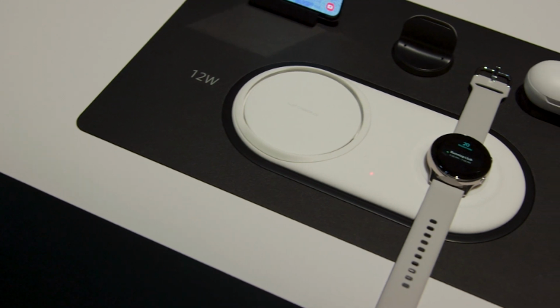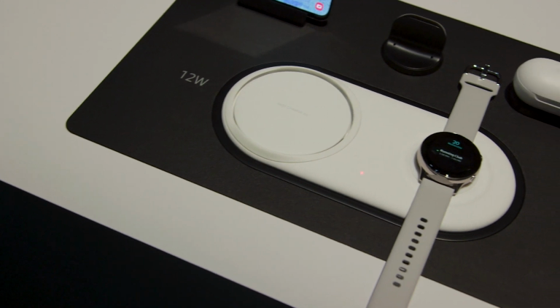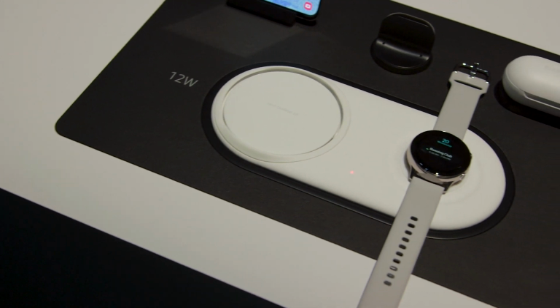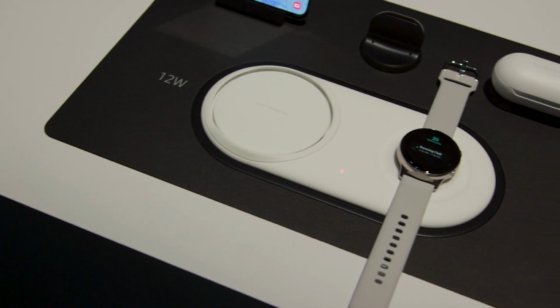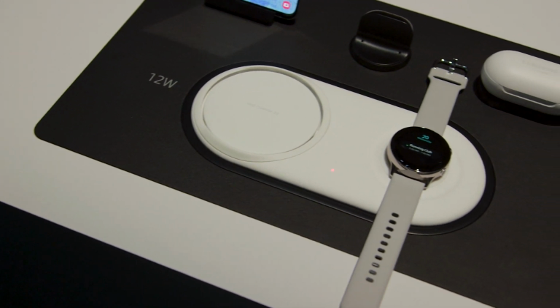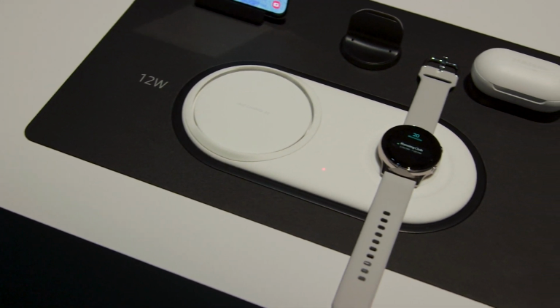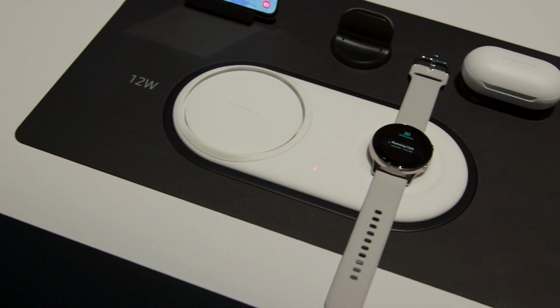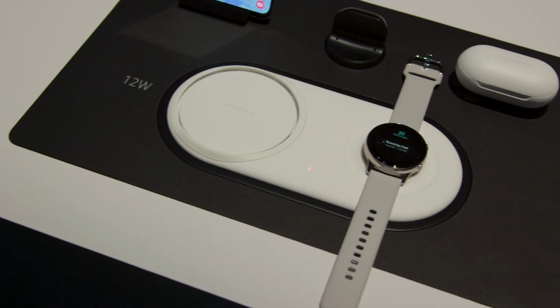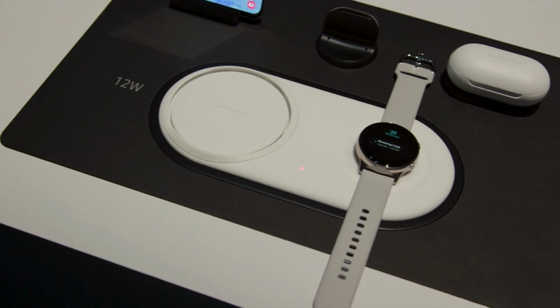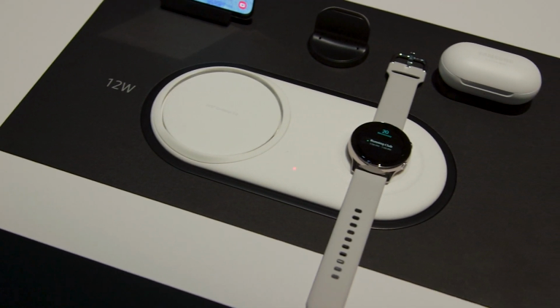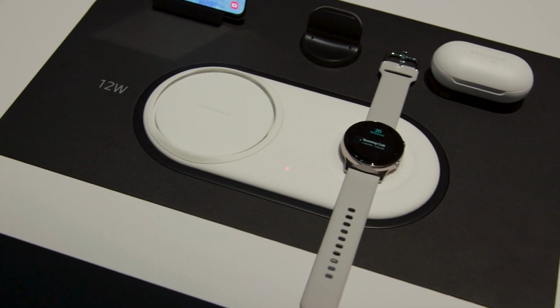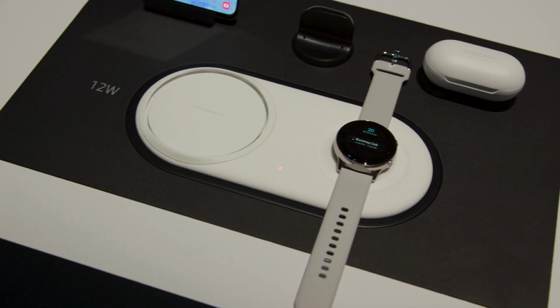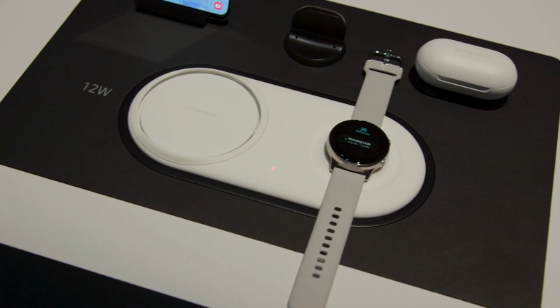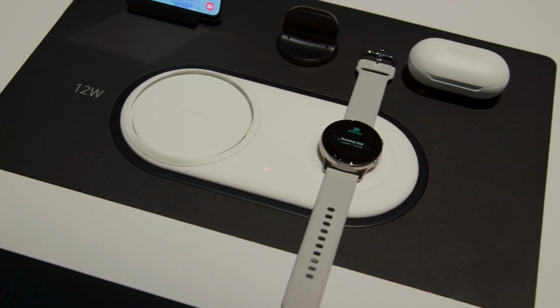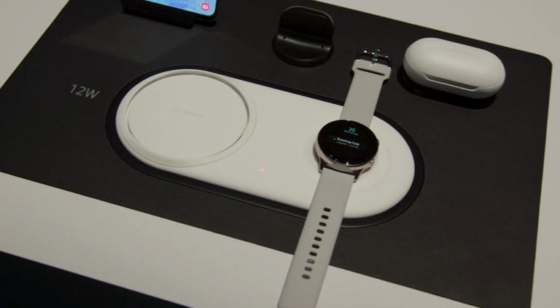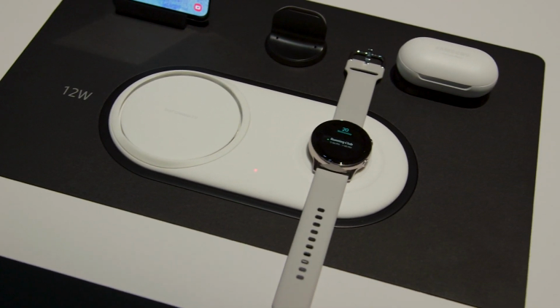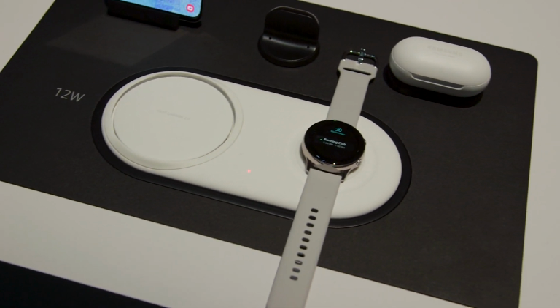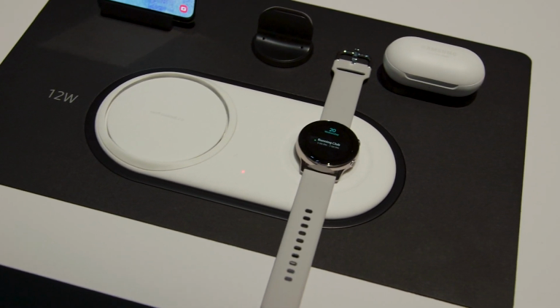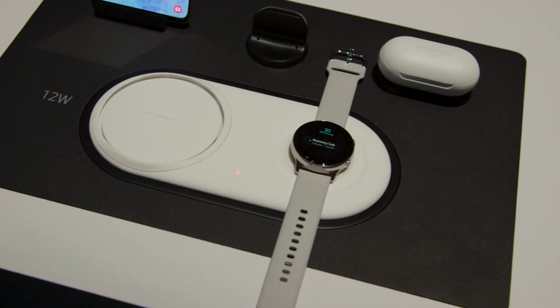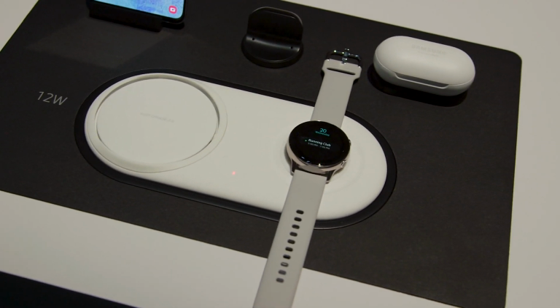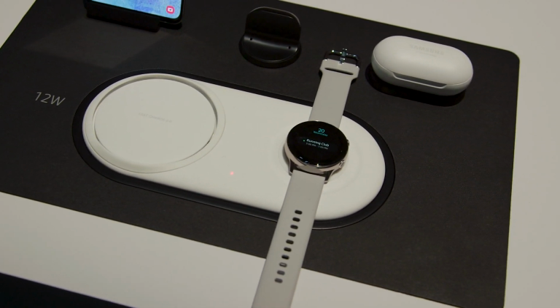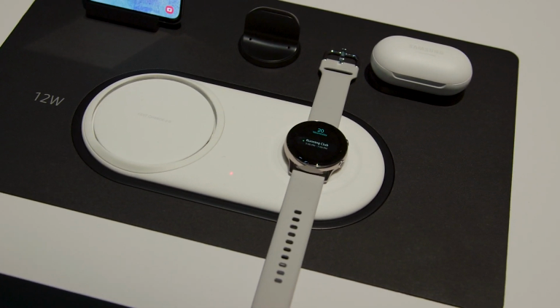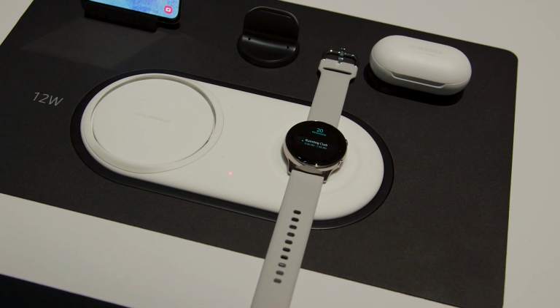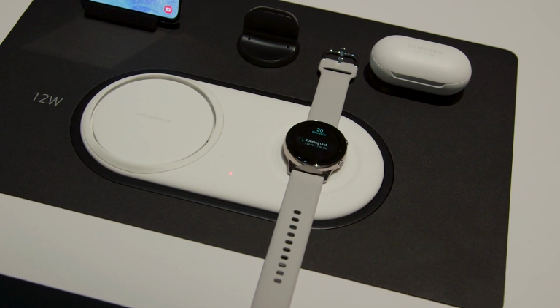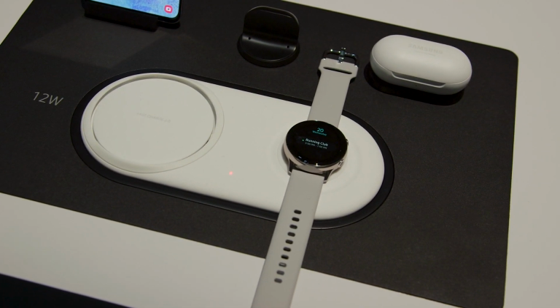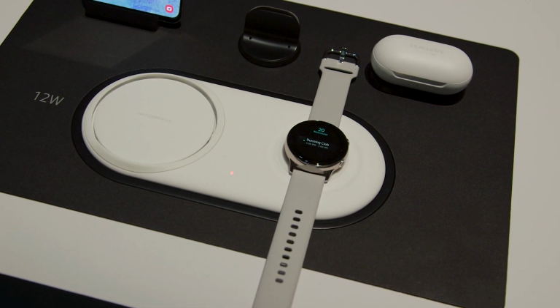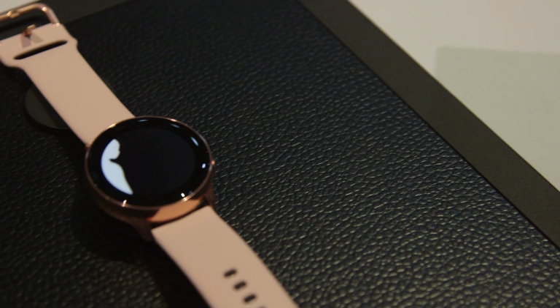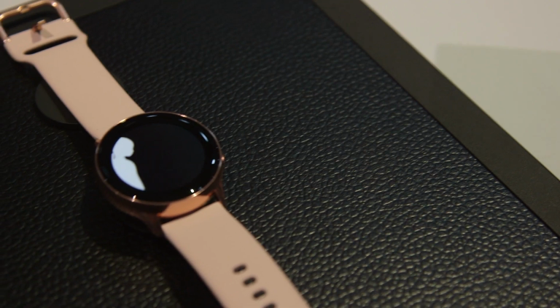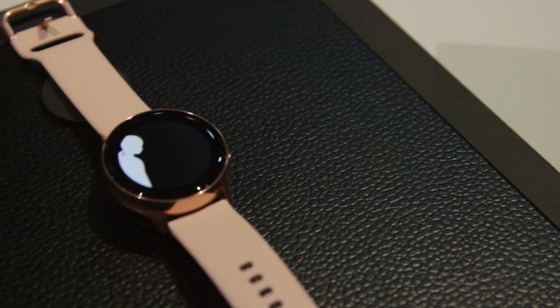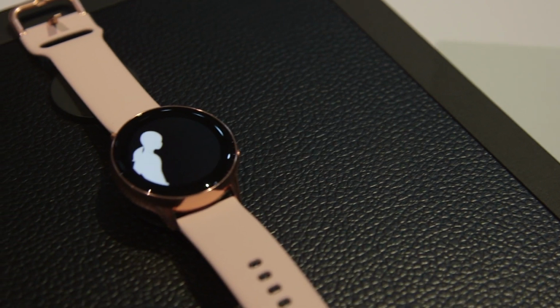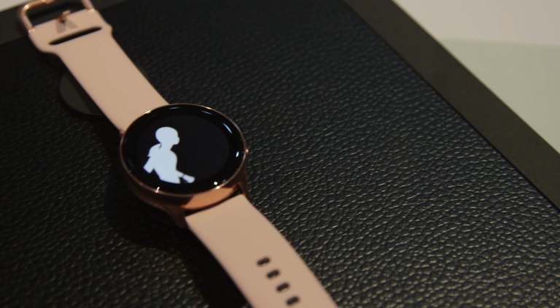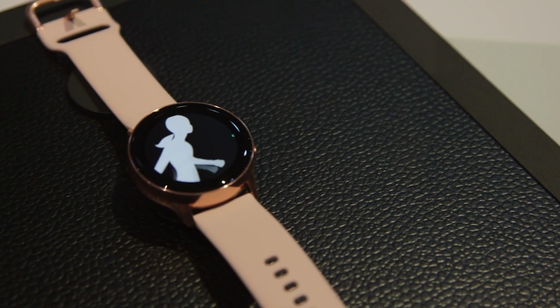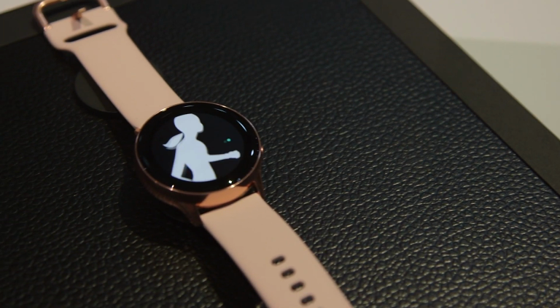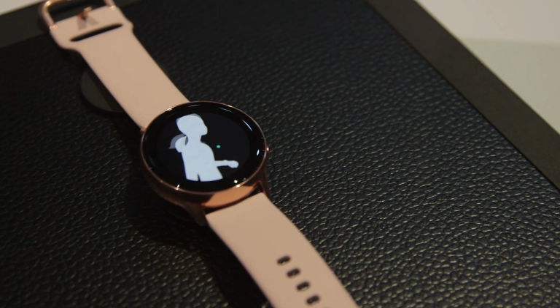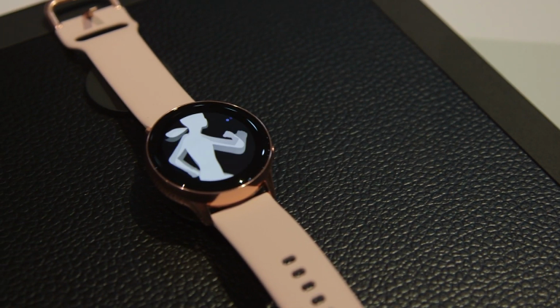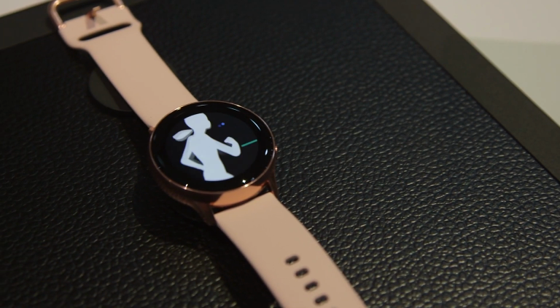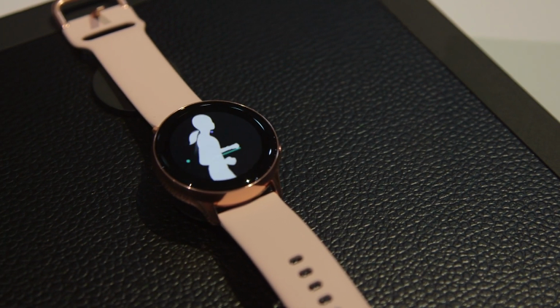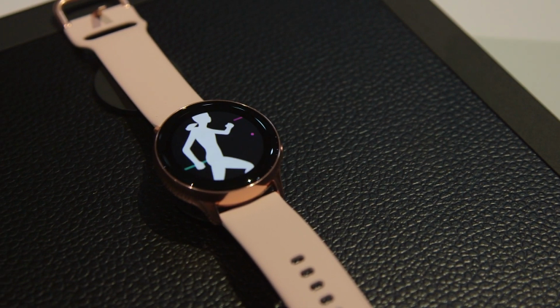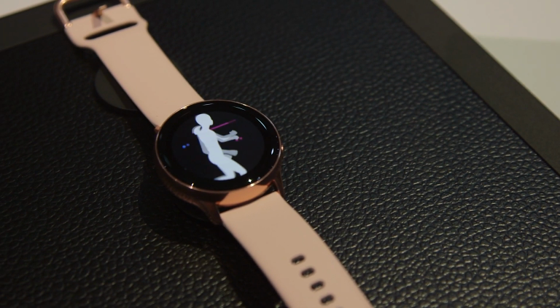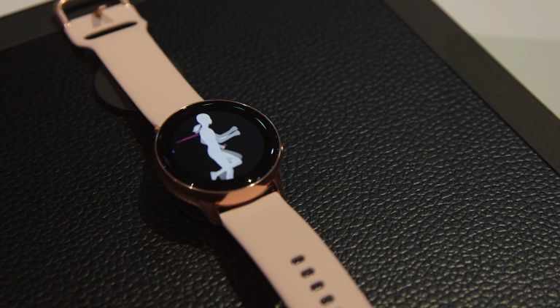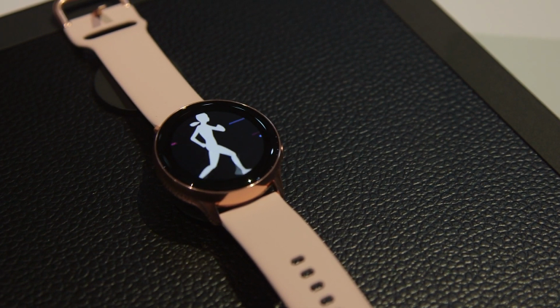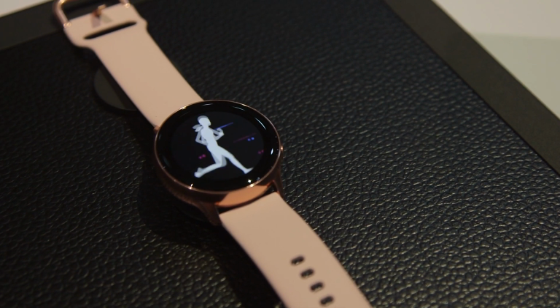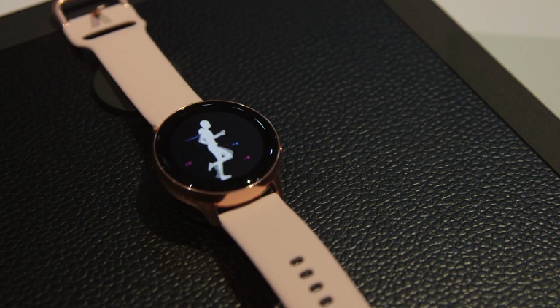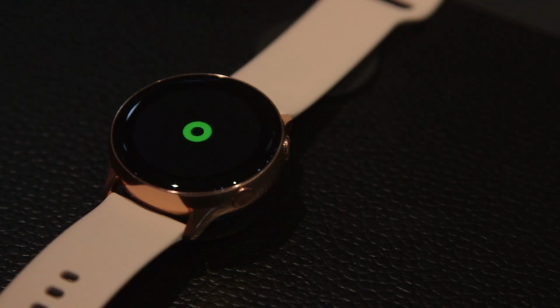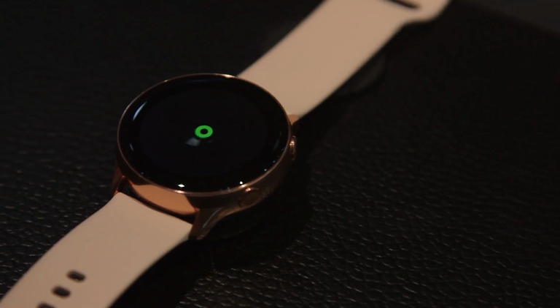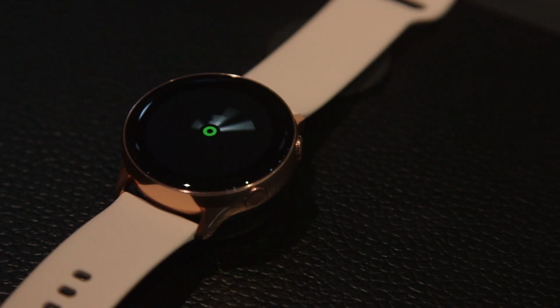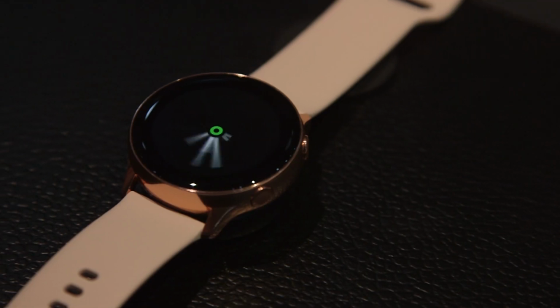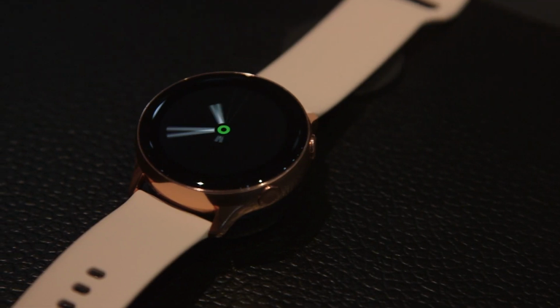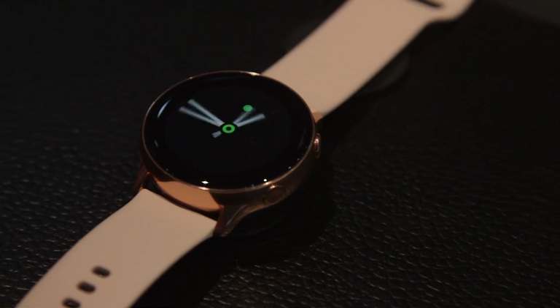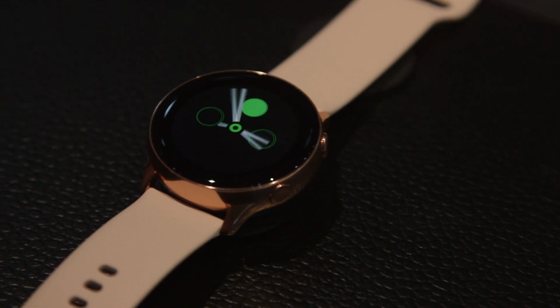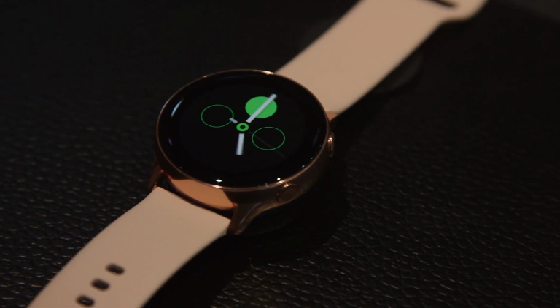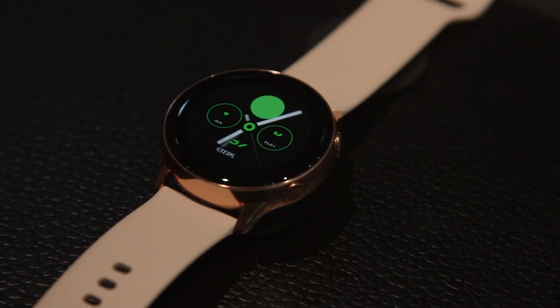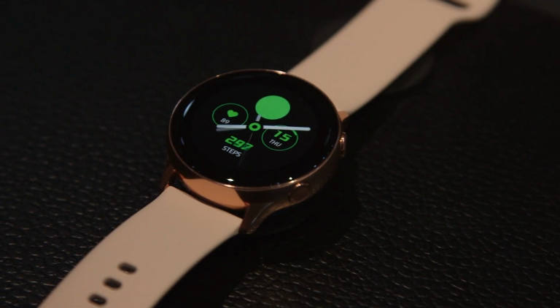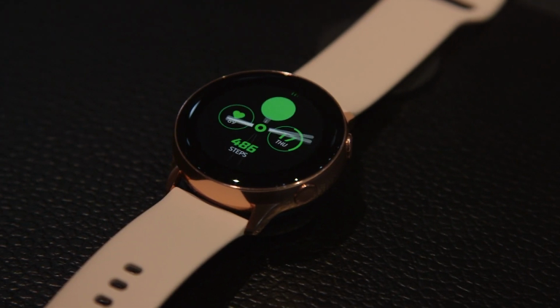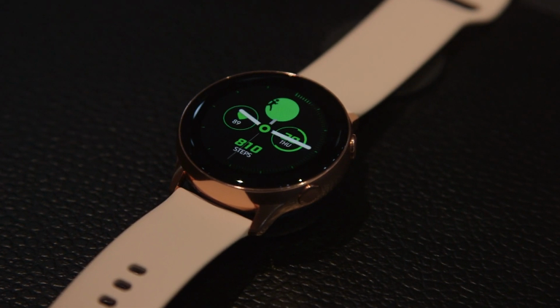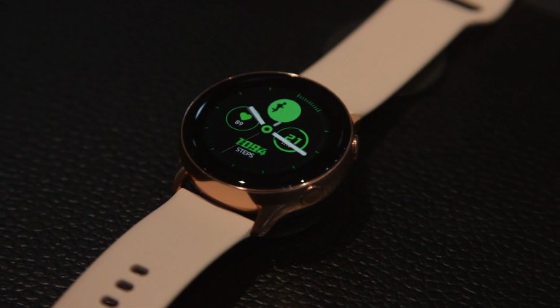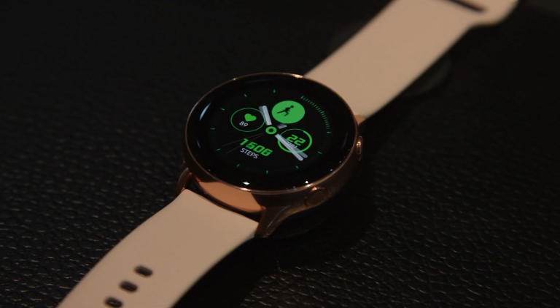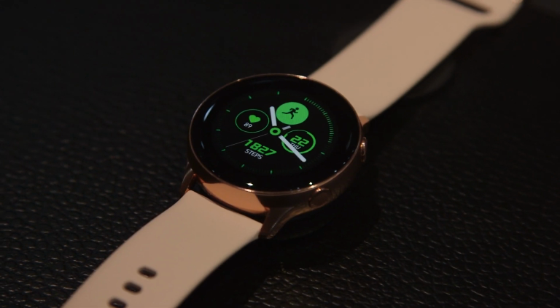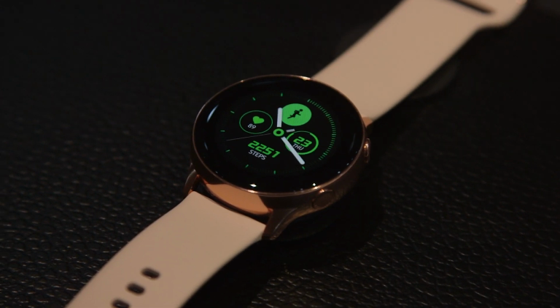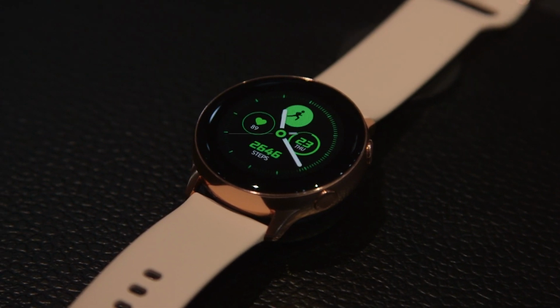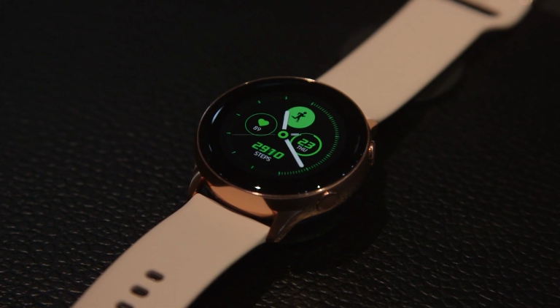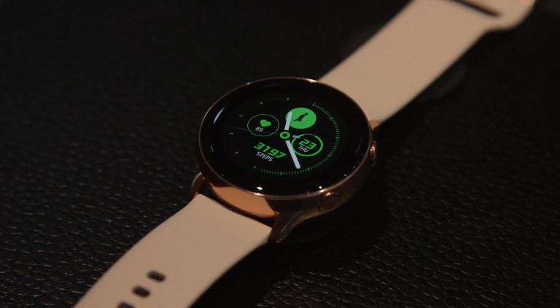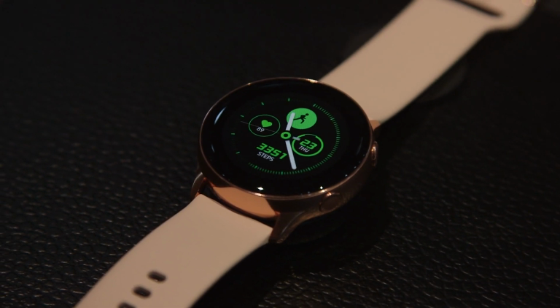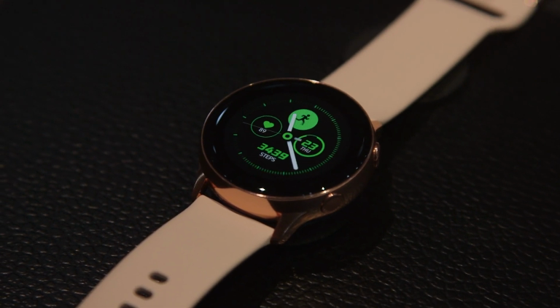The Galaxy Watch Active comes in a variety of different finishes like silver, black, and rose gold. It has a battery life of around 2 days with normal use.